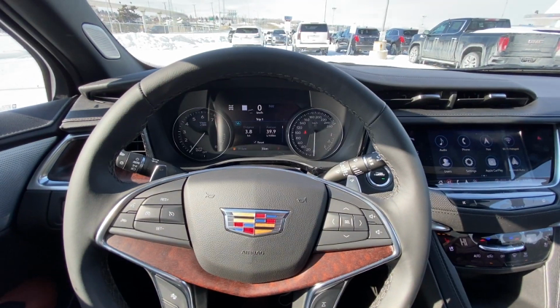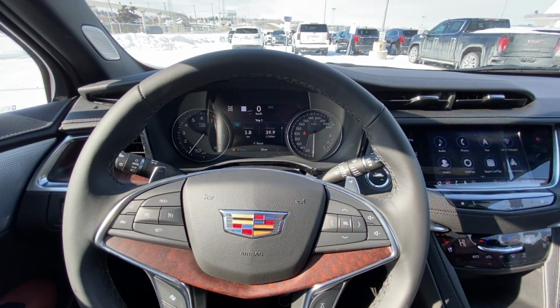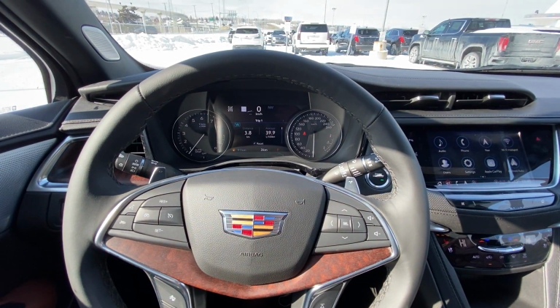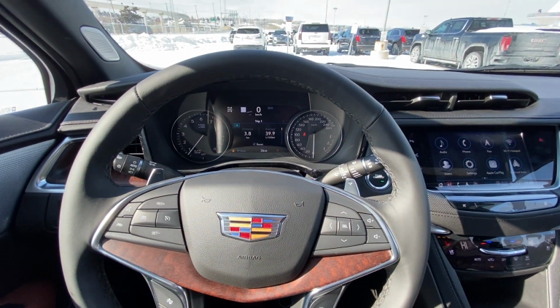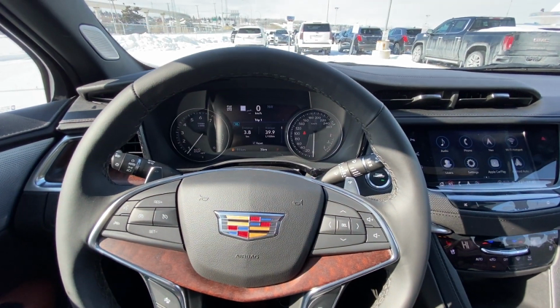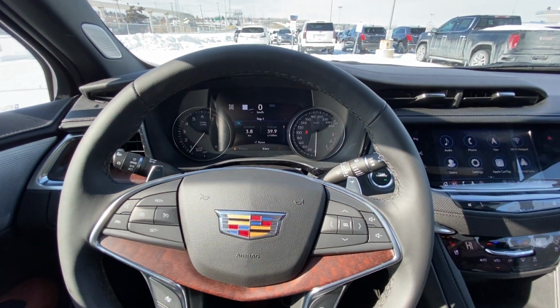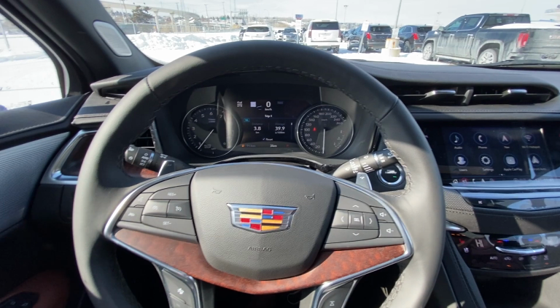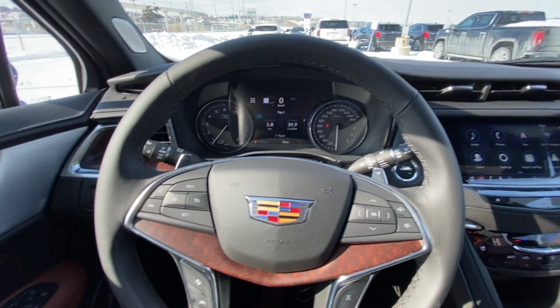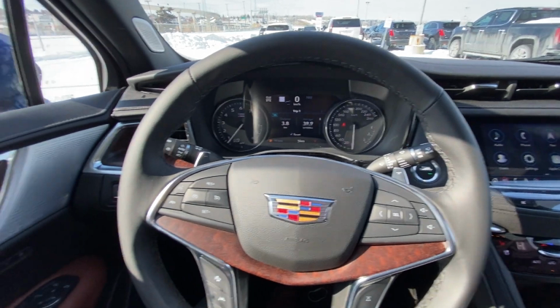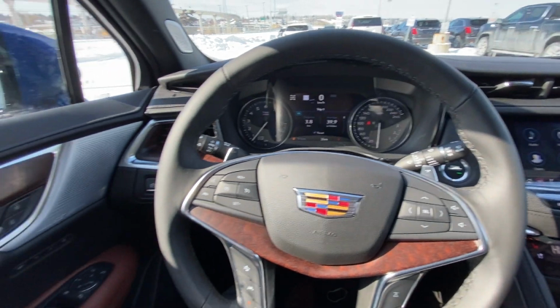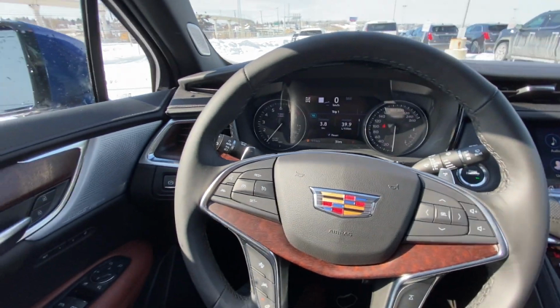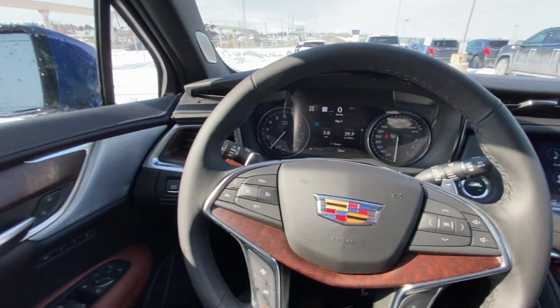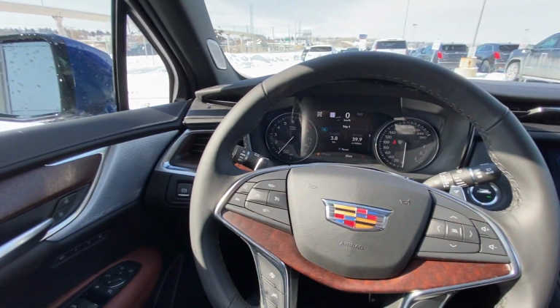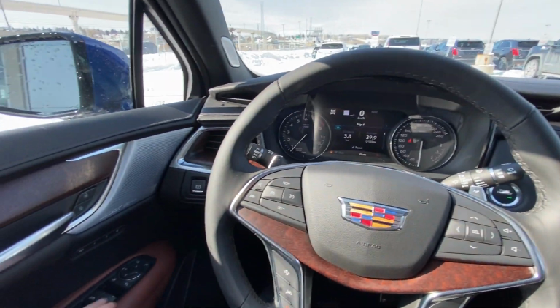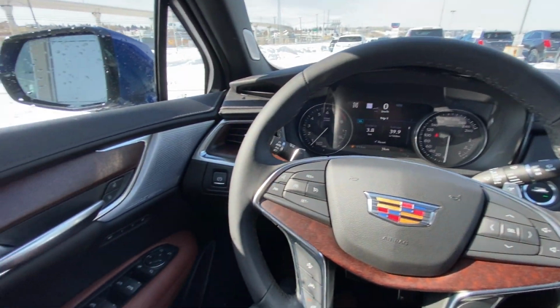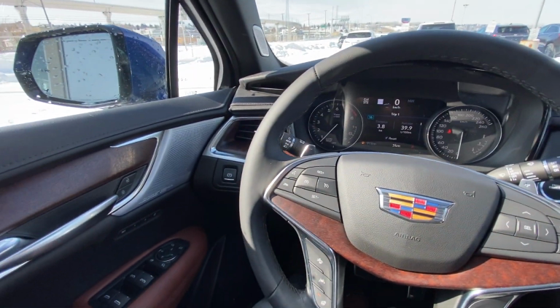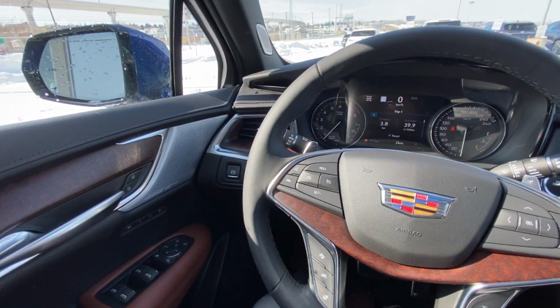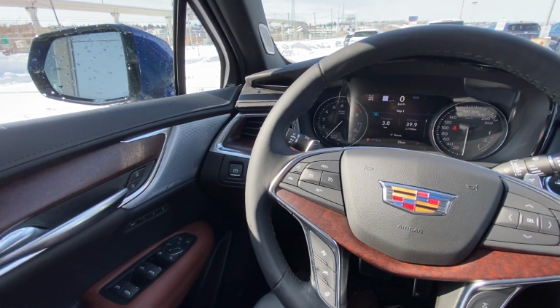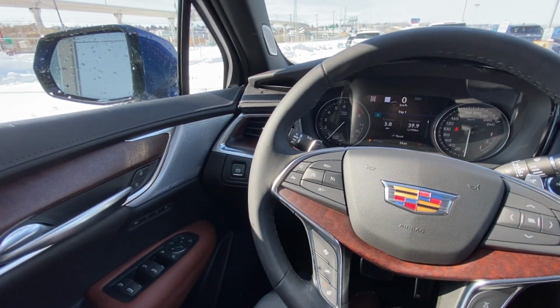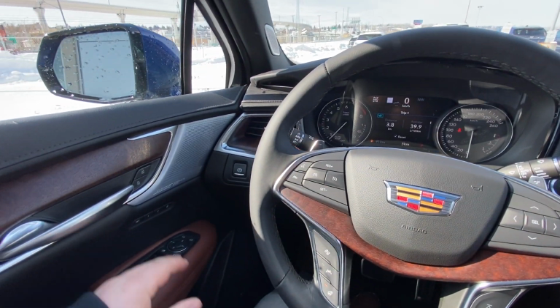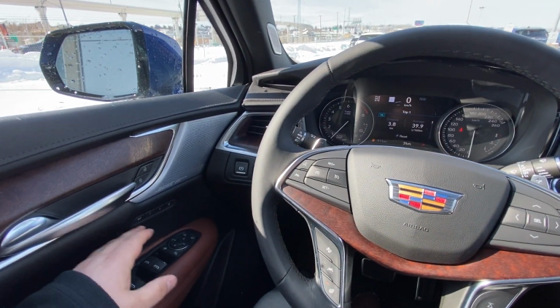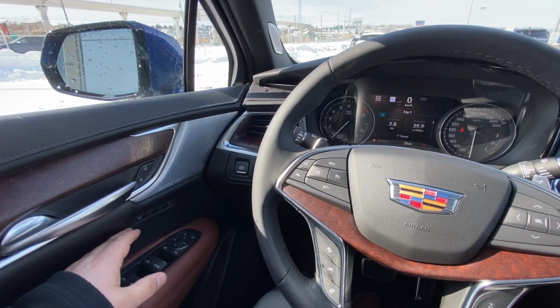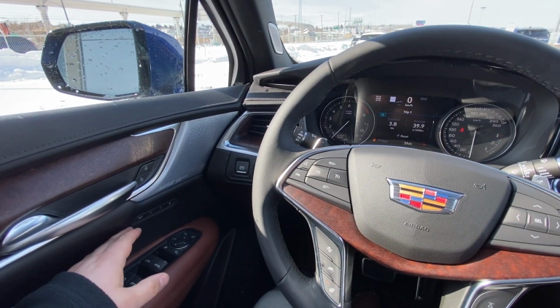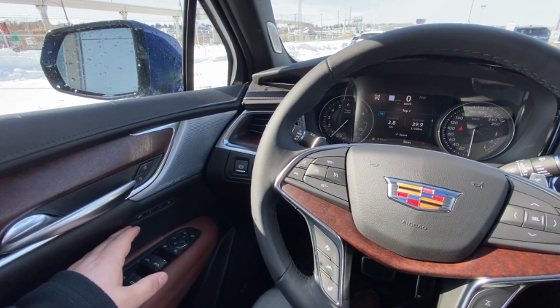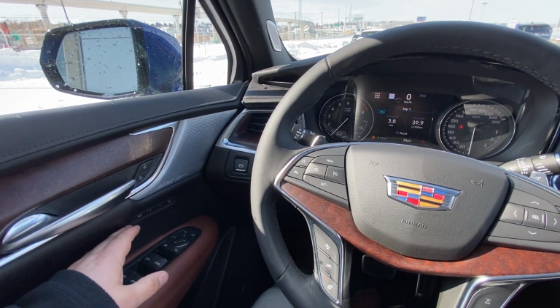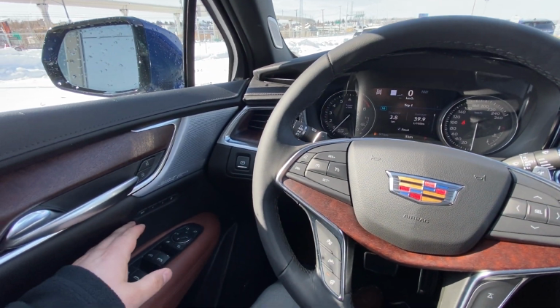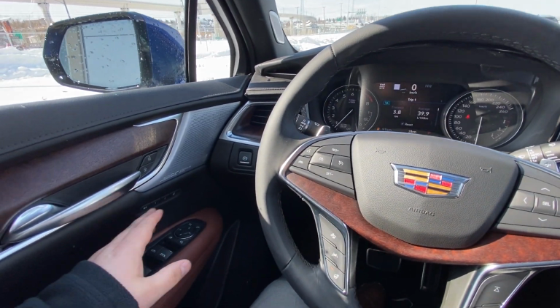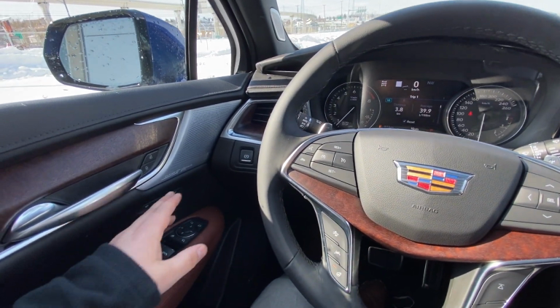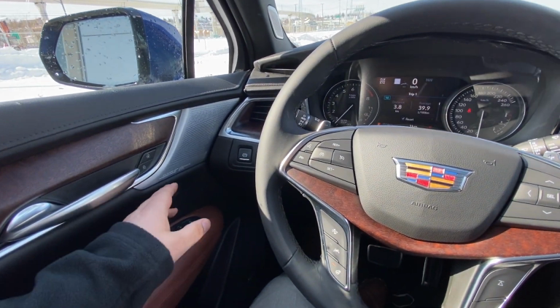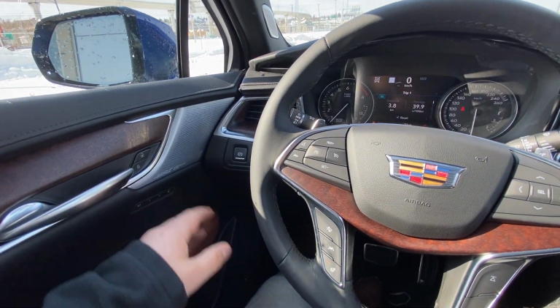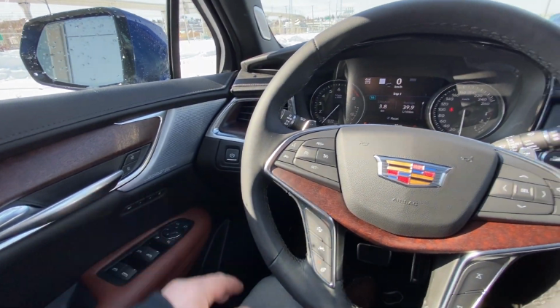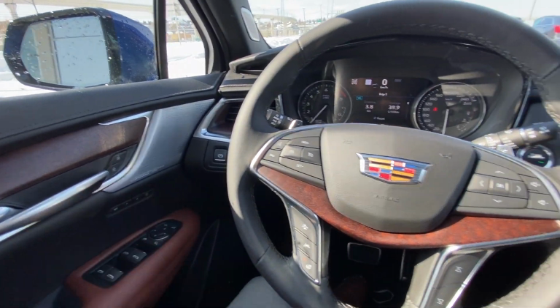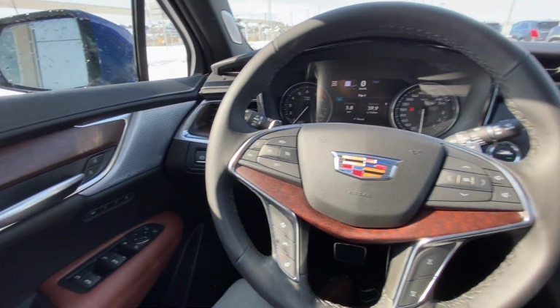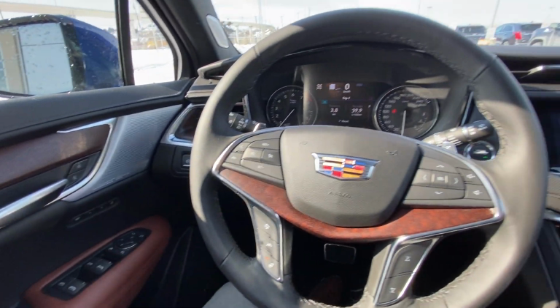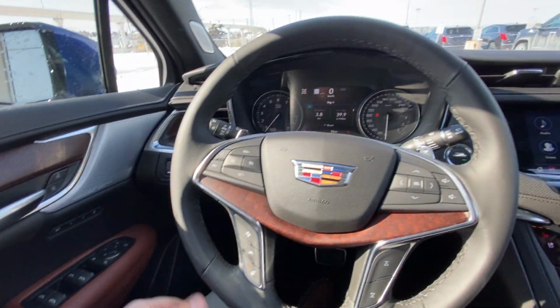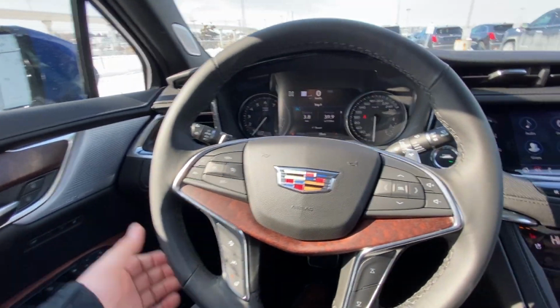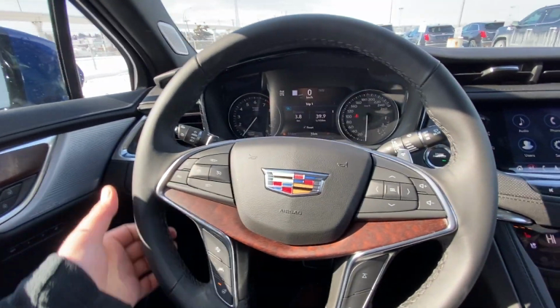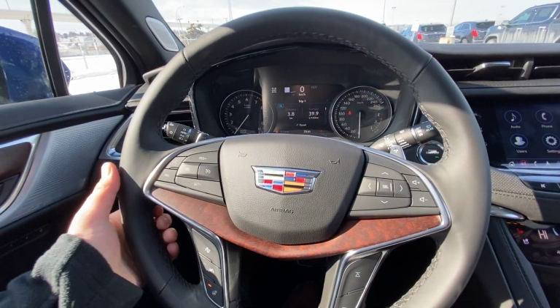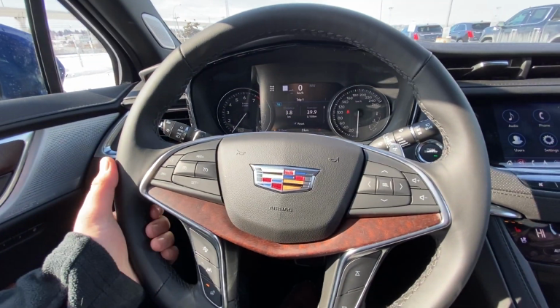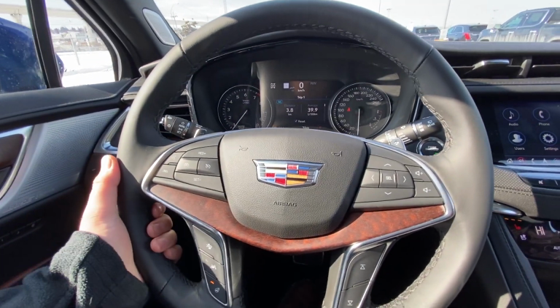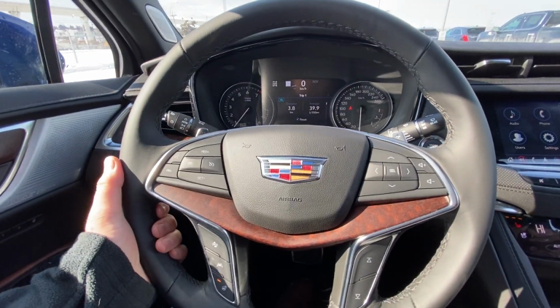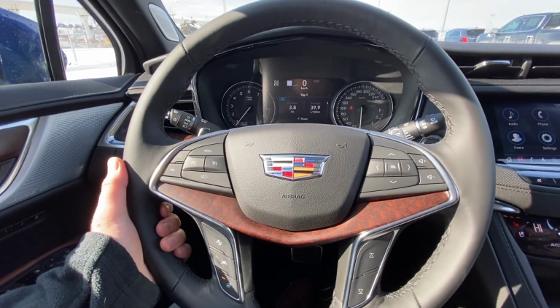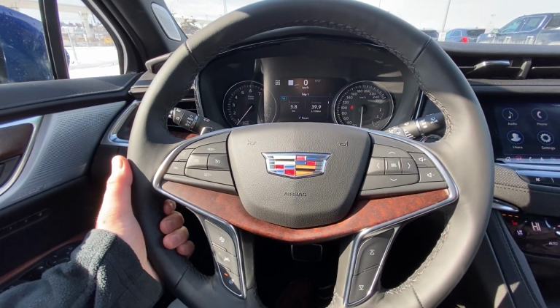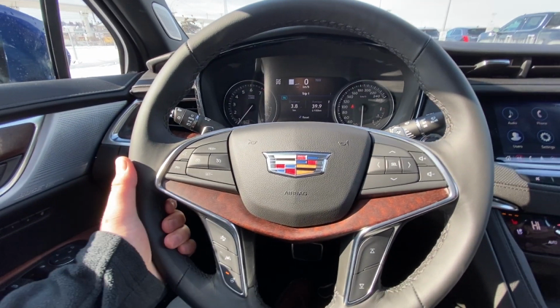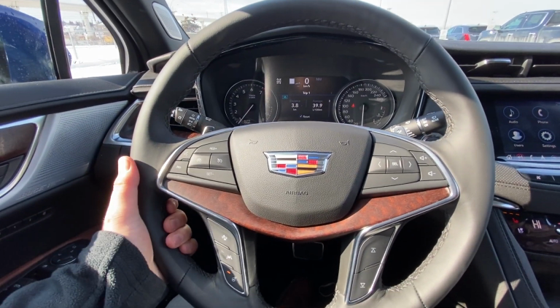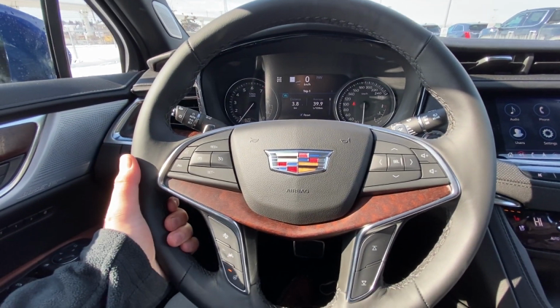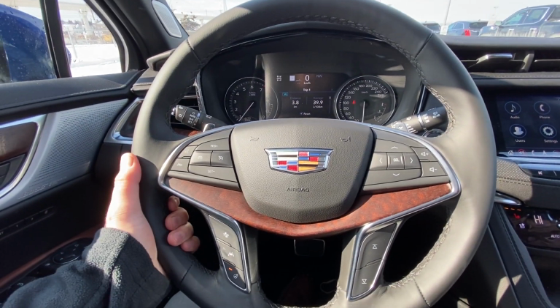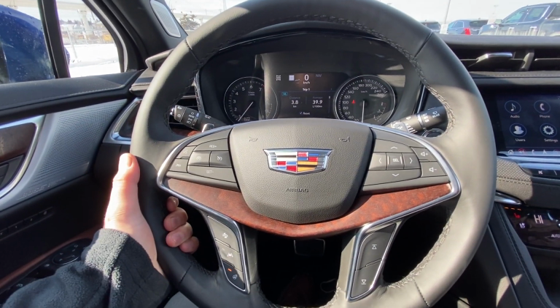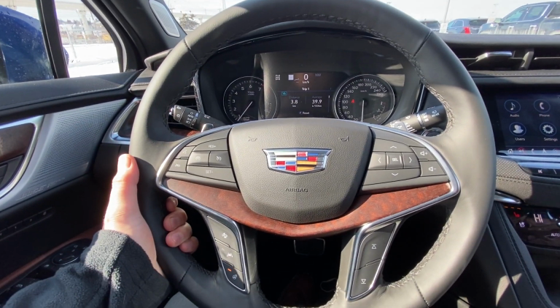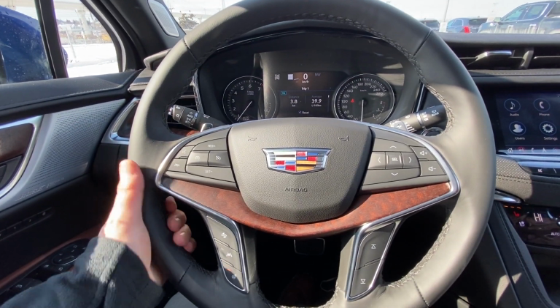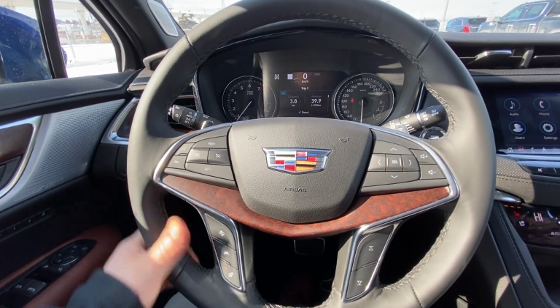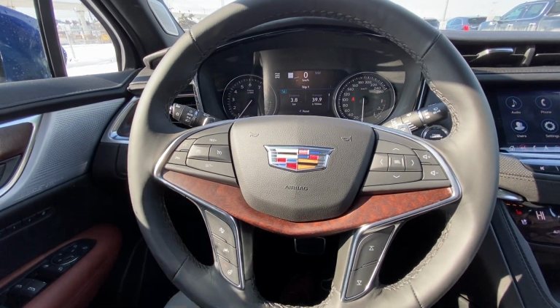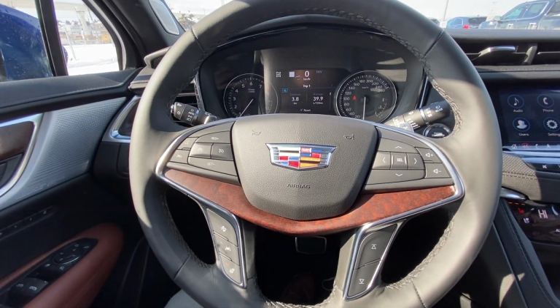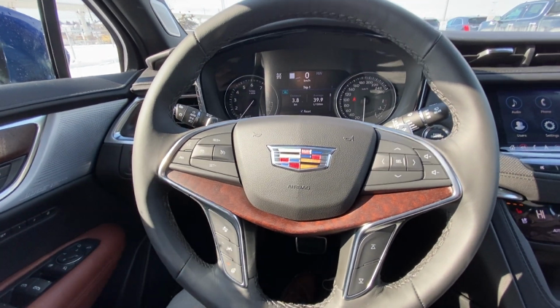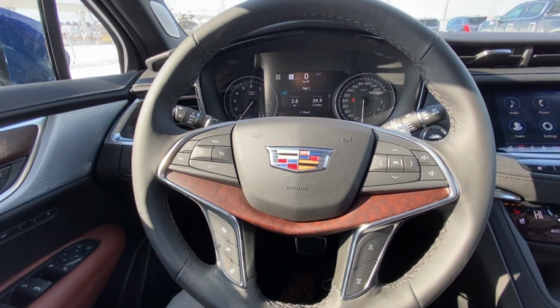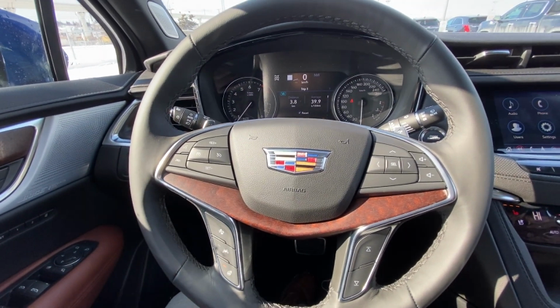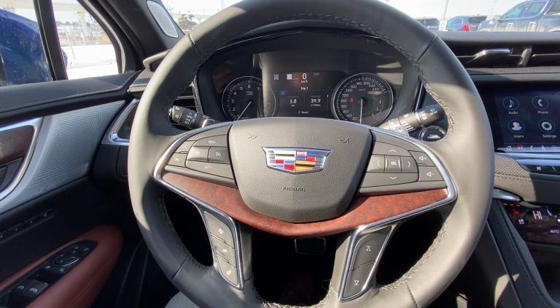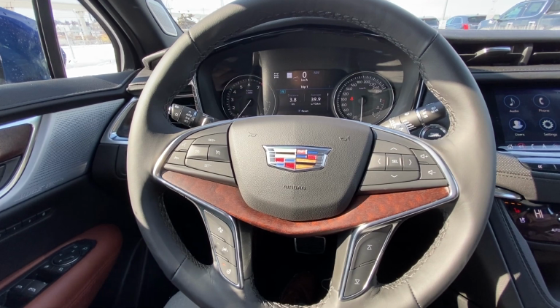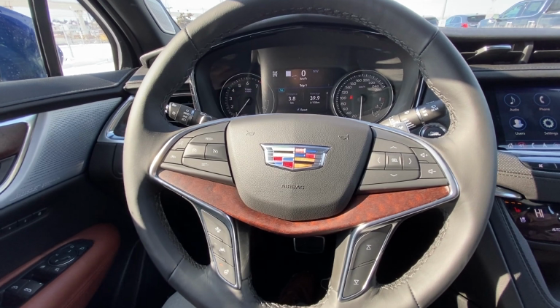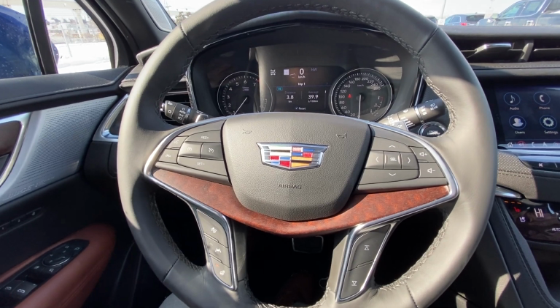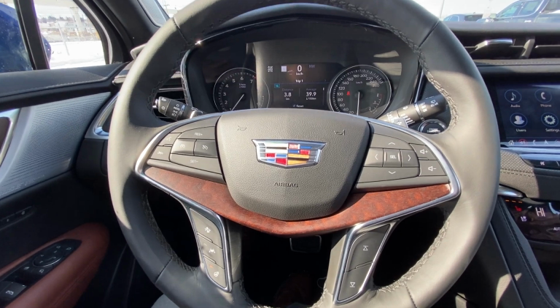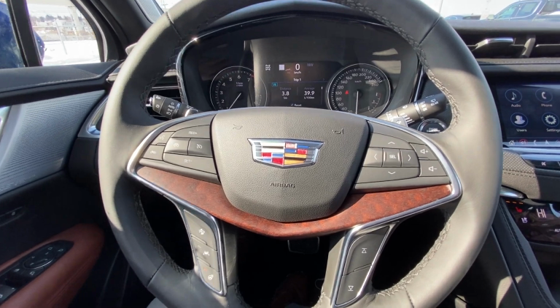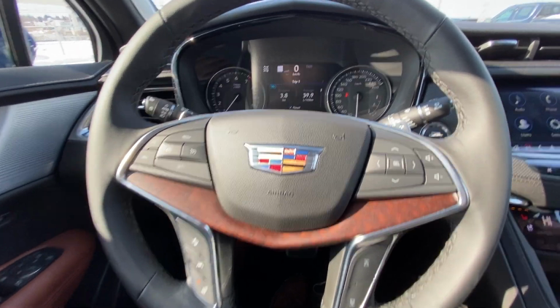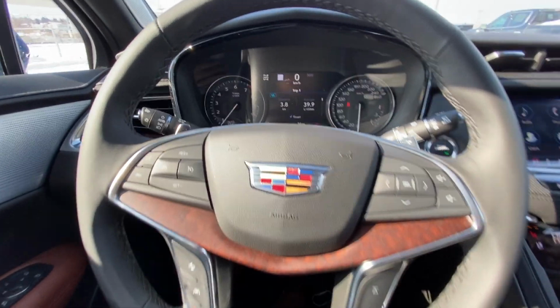Taking a quick look at the interior: power windows, locks, mirrors, memory seating, Bose performance audio, and a leather-wrapped heated steering wheel with cruise control and audio controls.